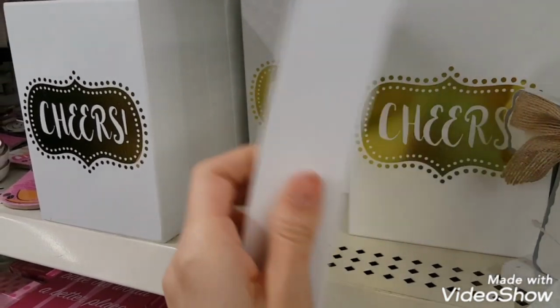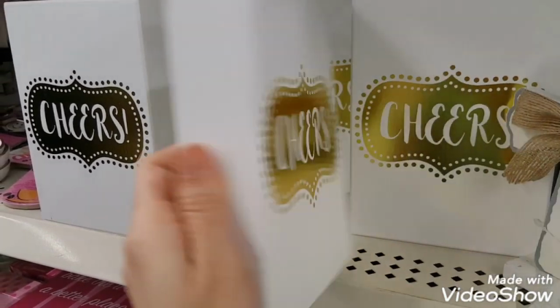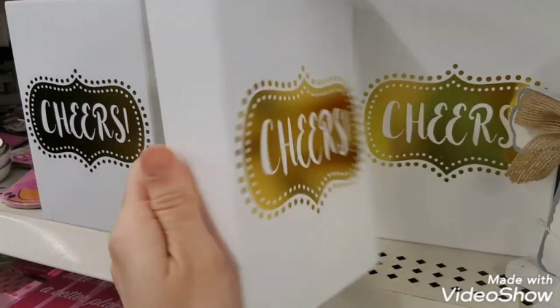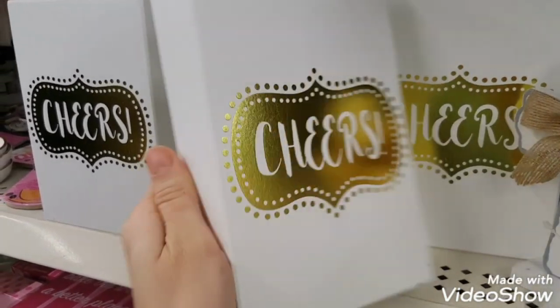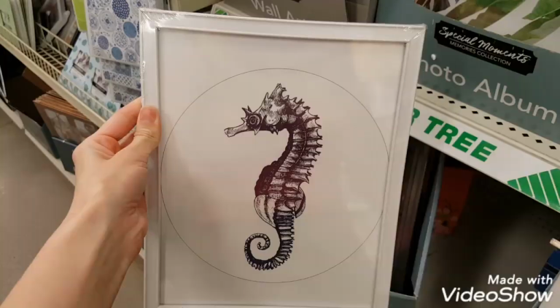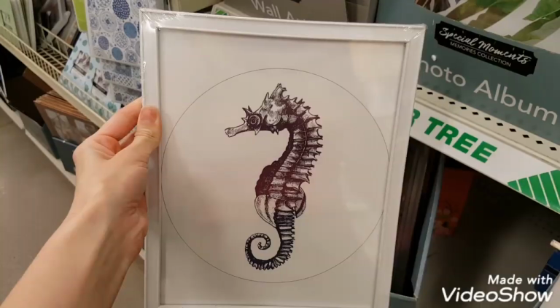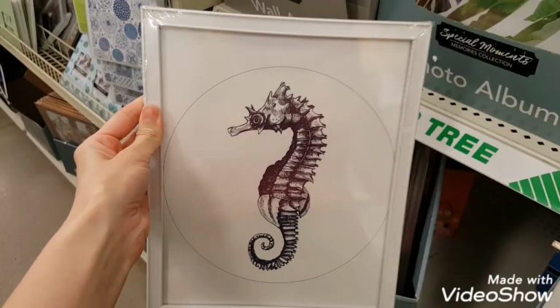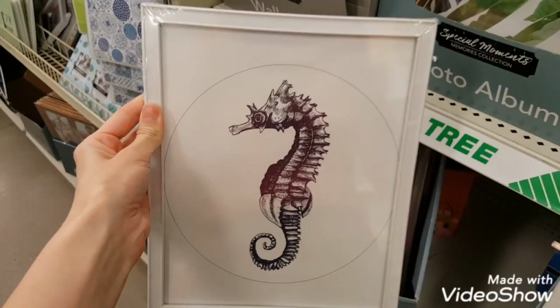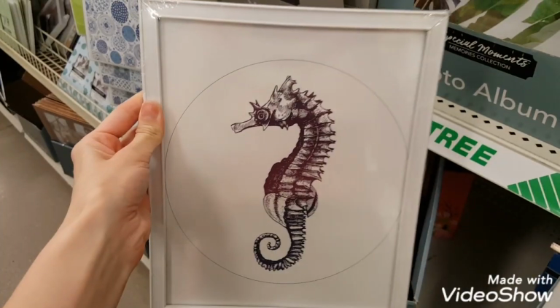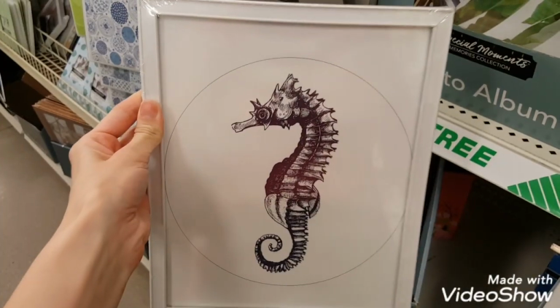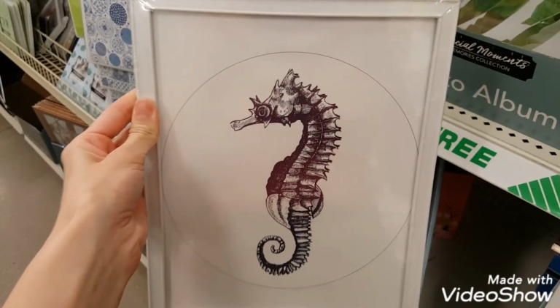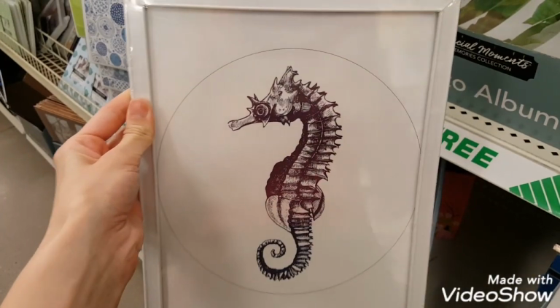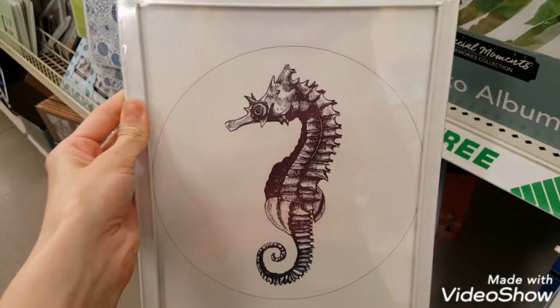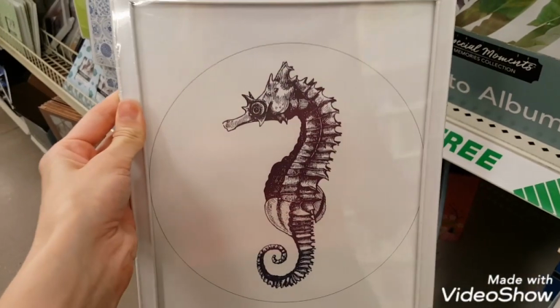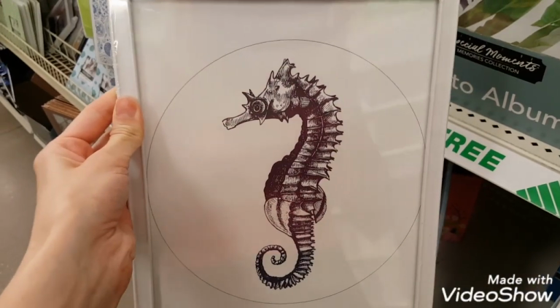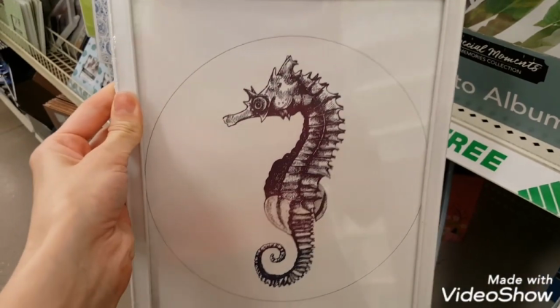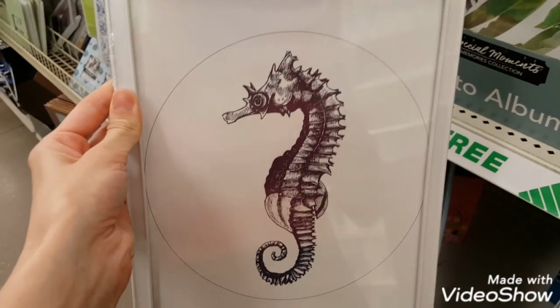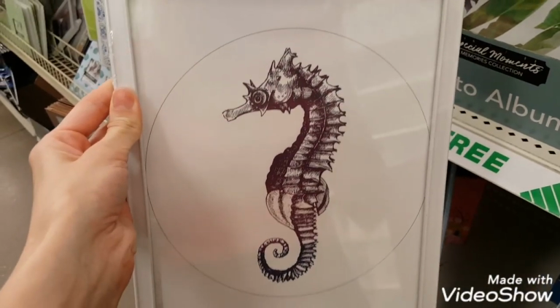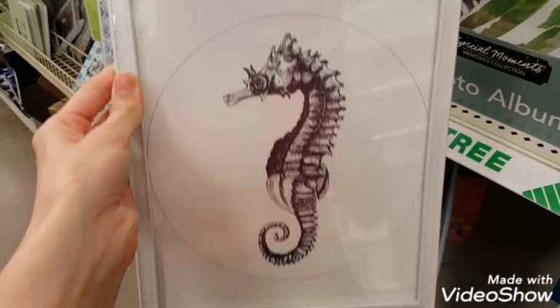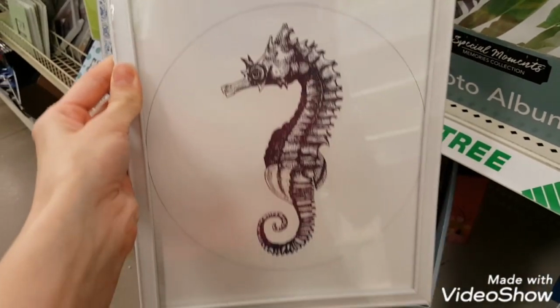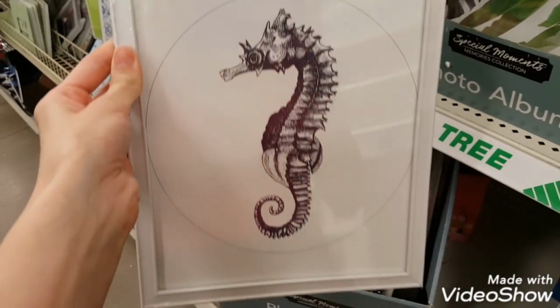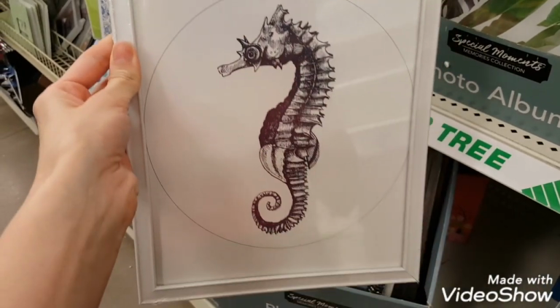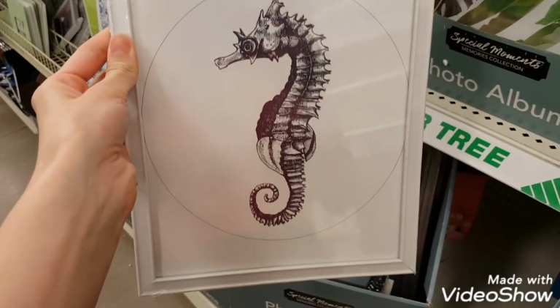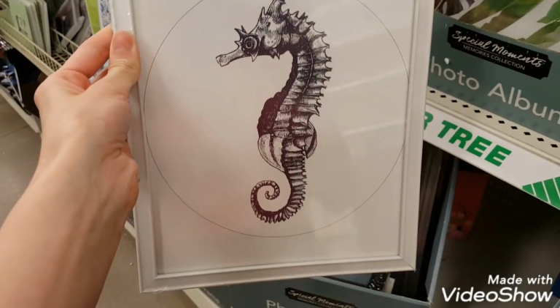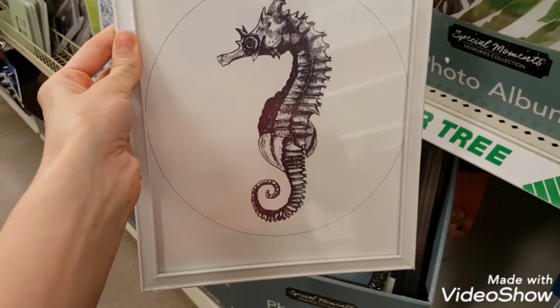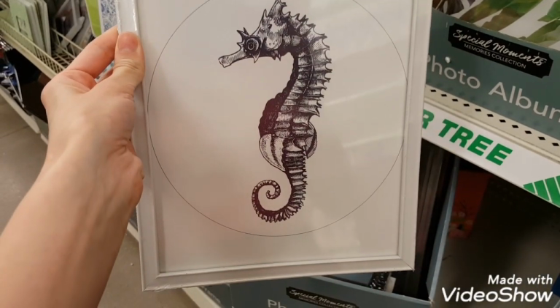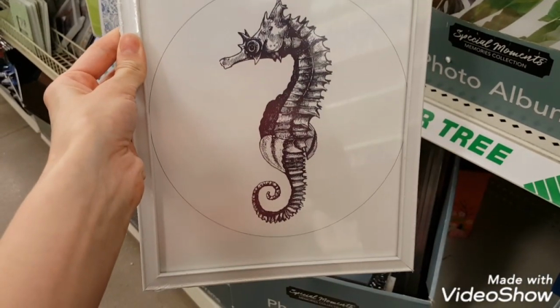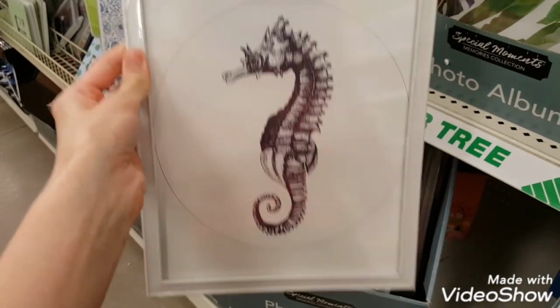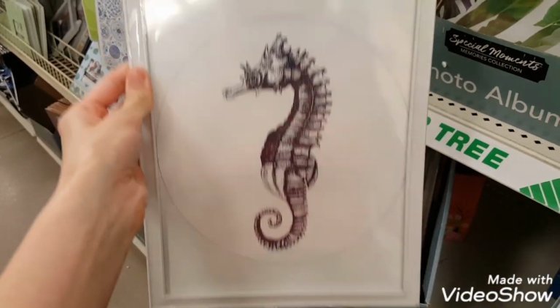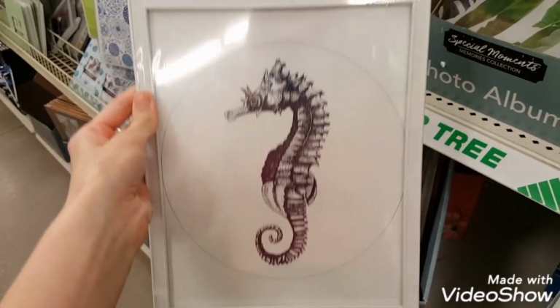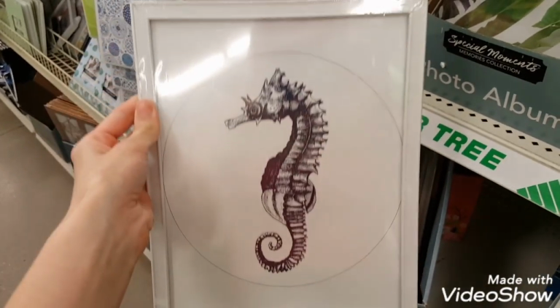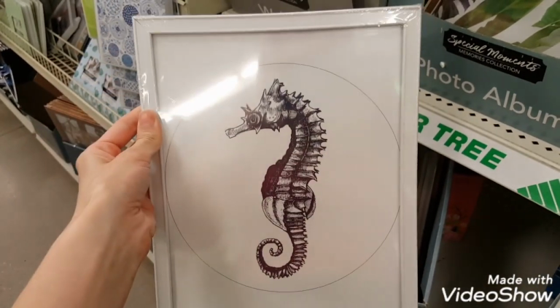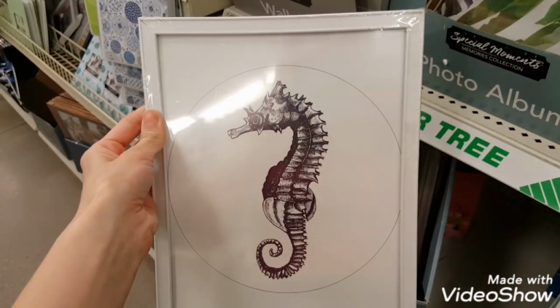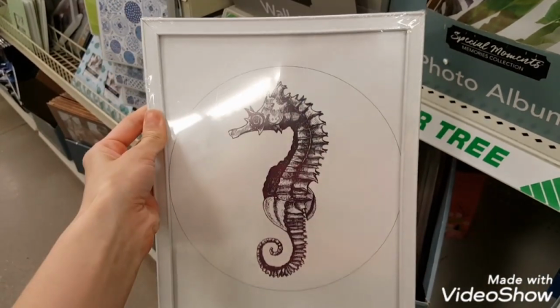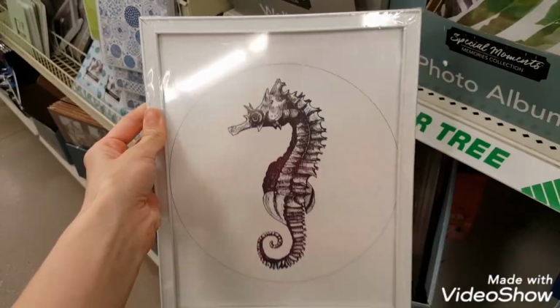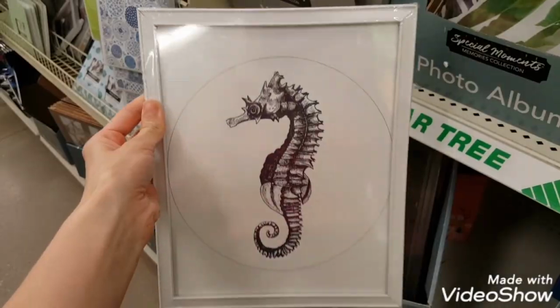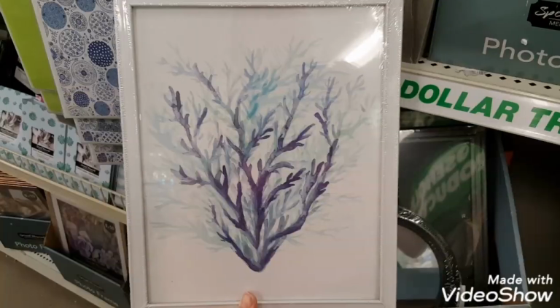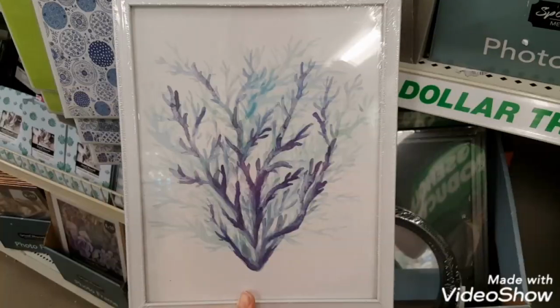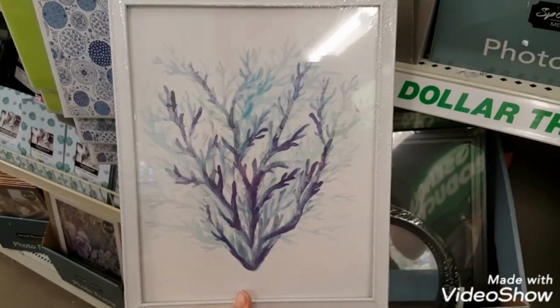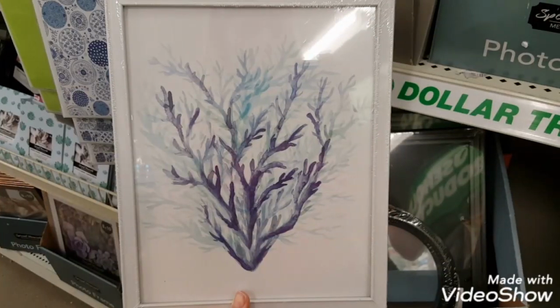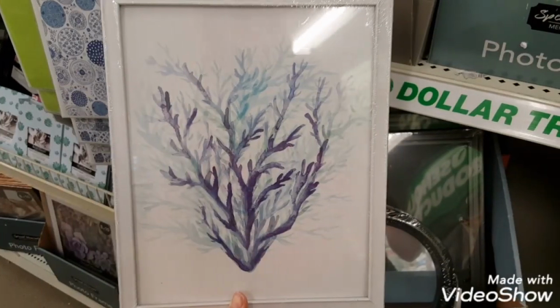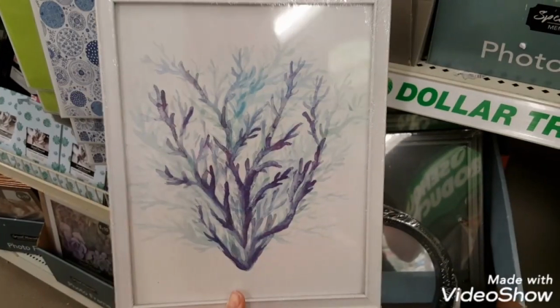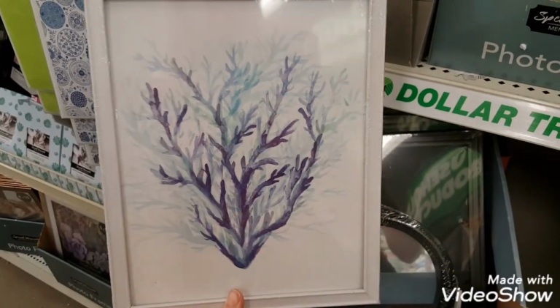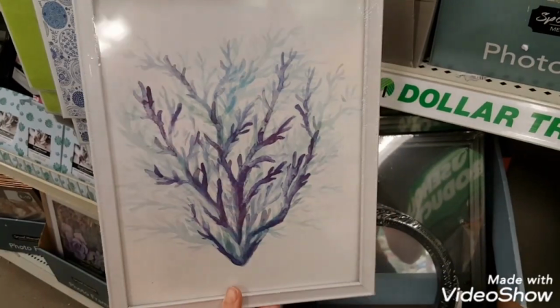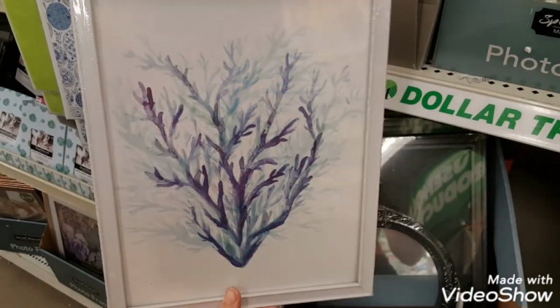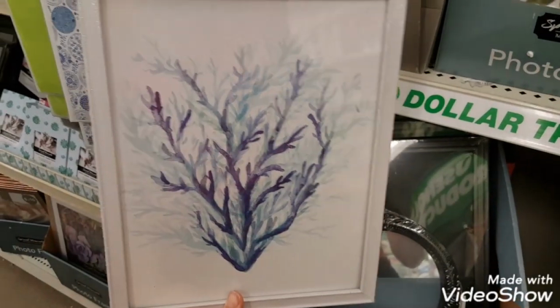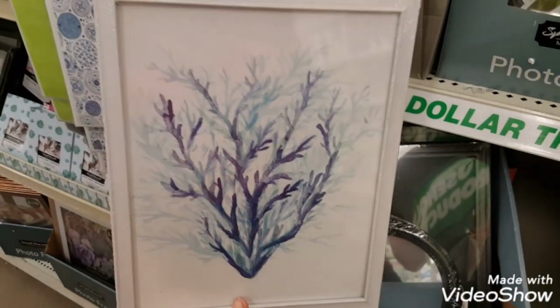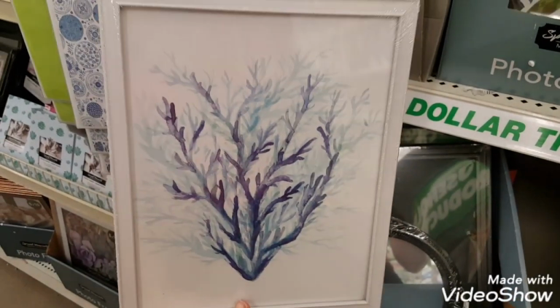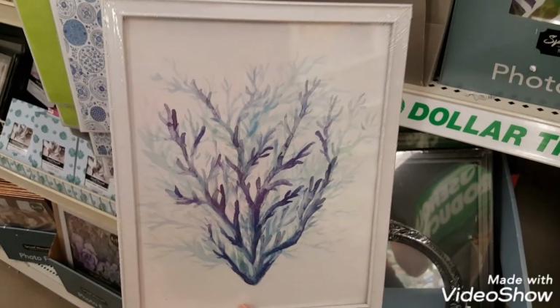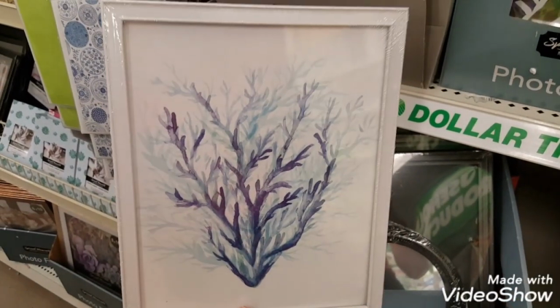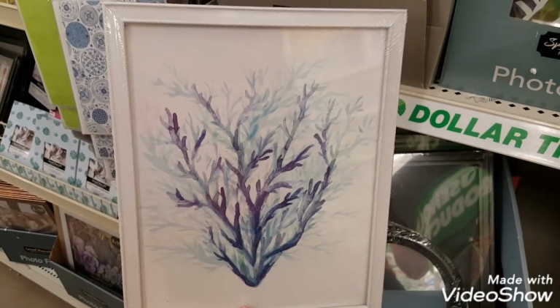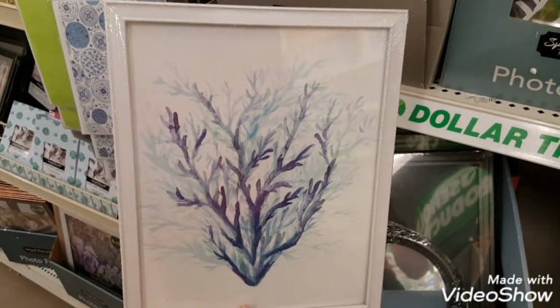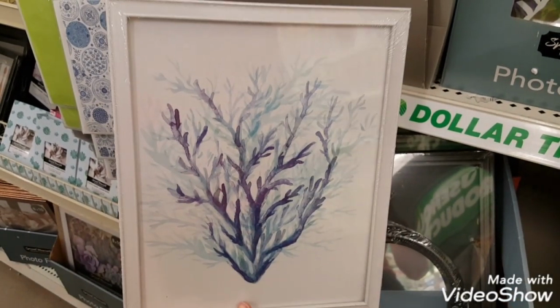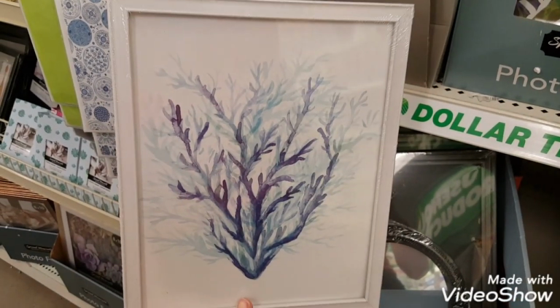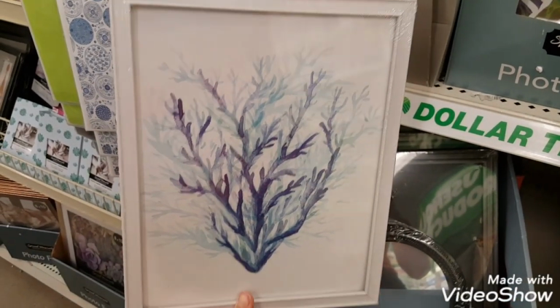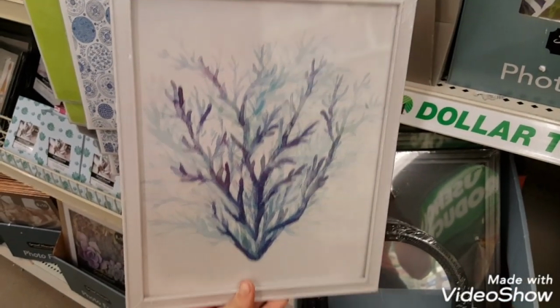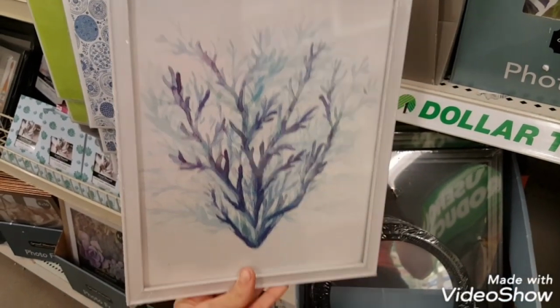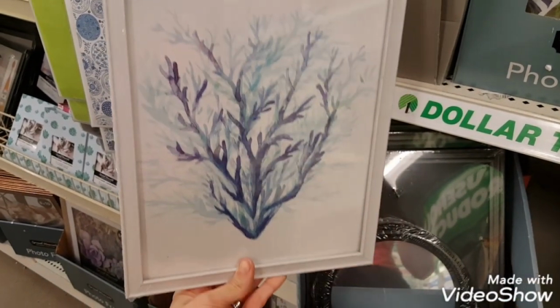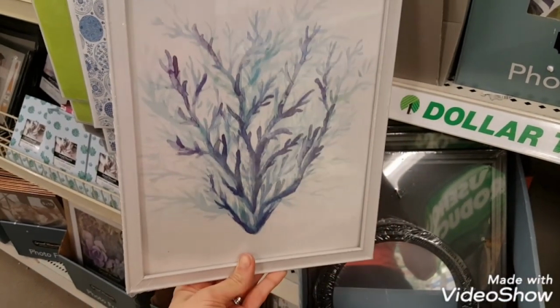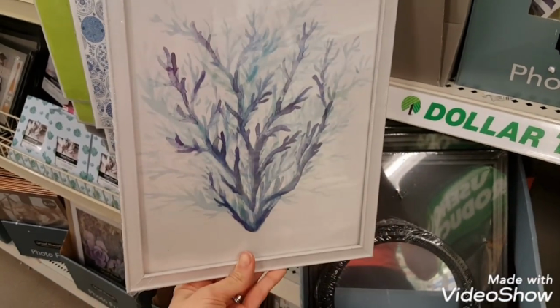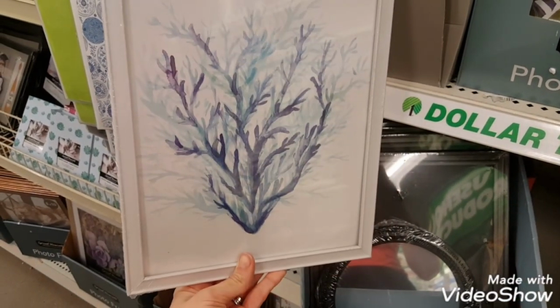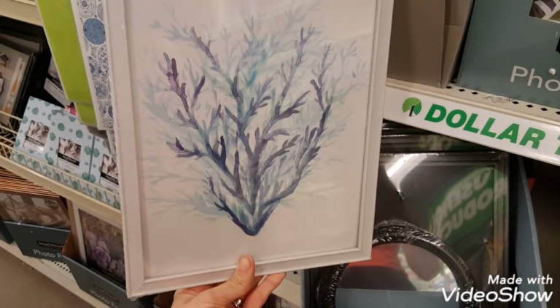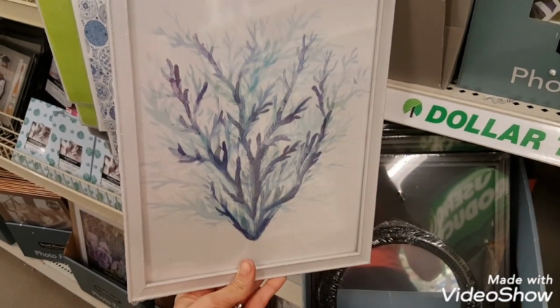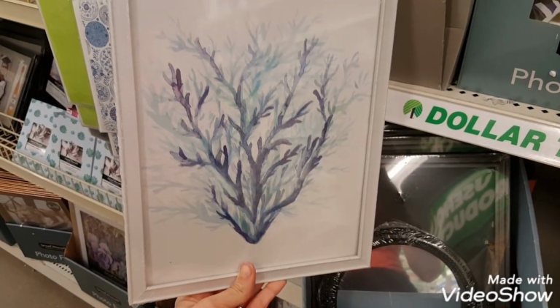I found a few more nautical signs as well, and I'll link above my nautical DIY video from the other day.